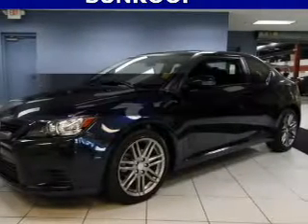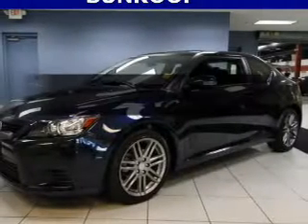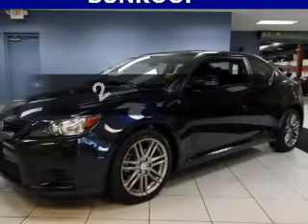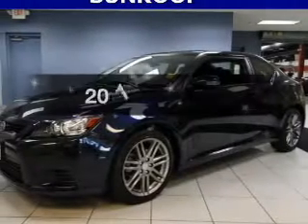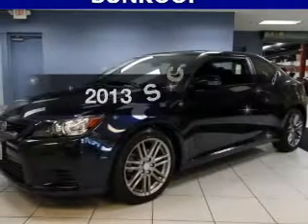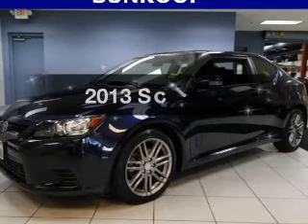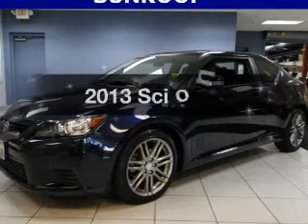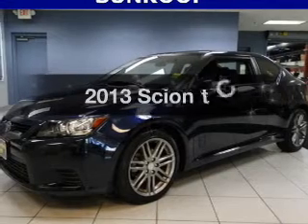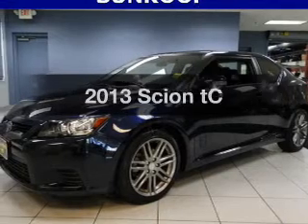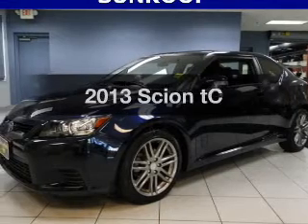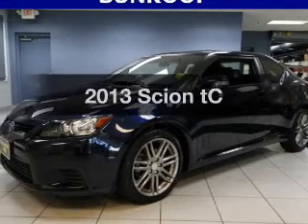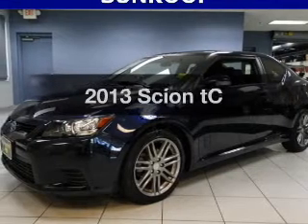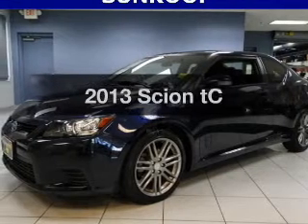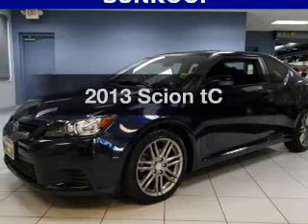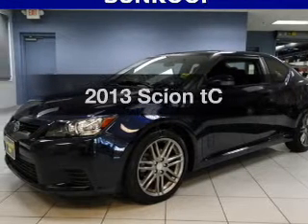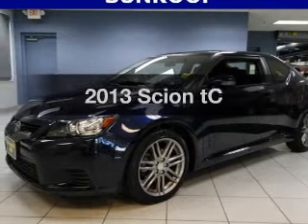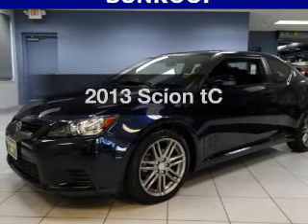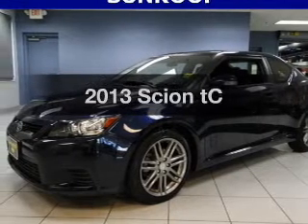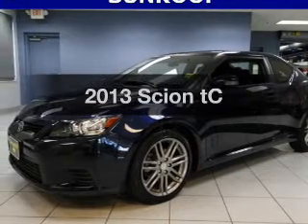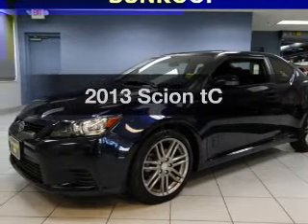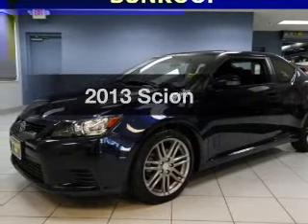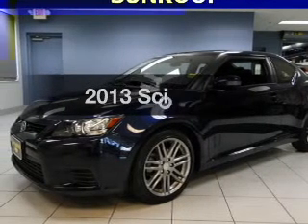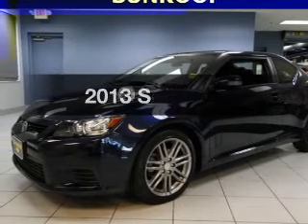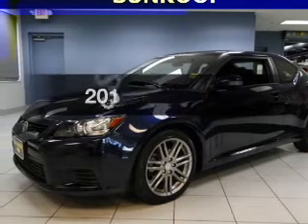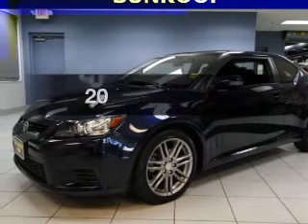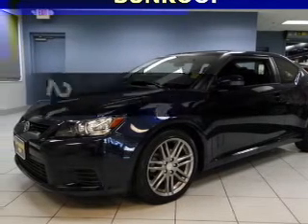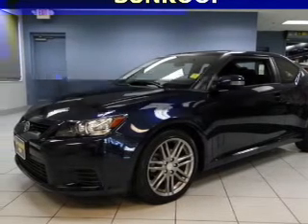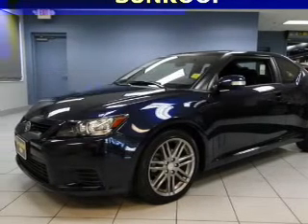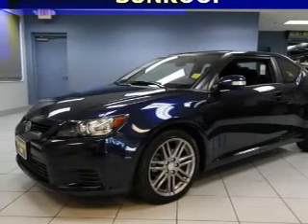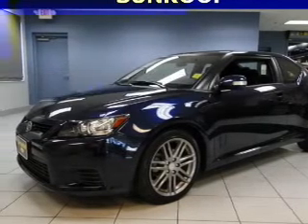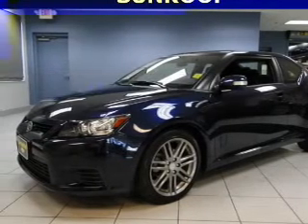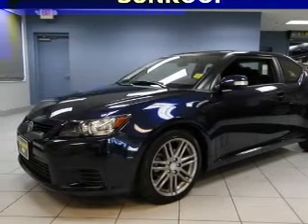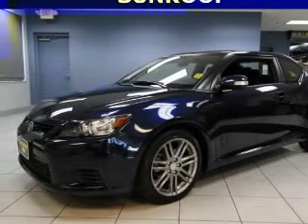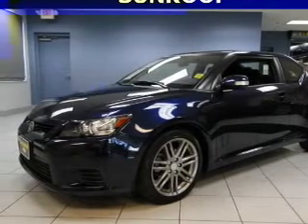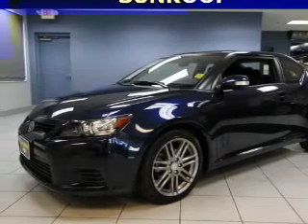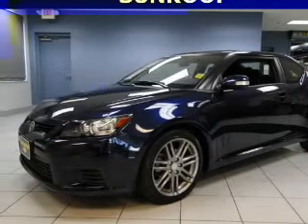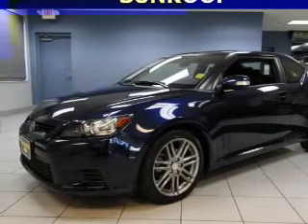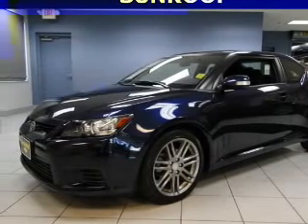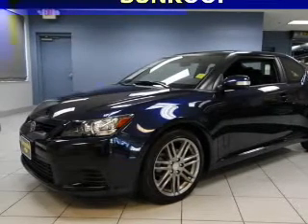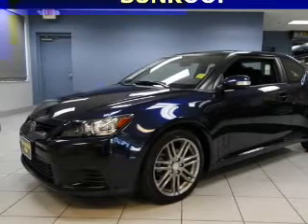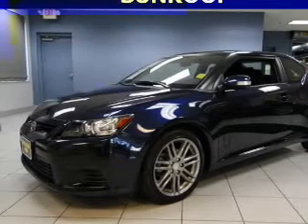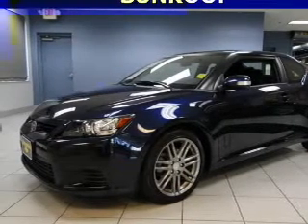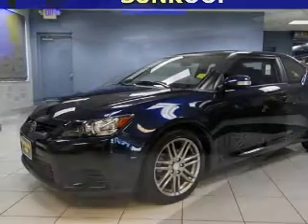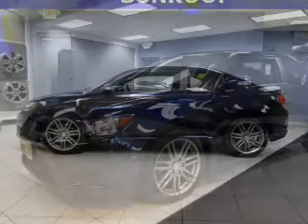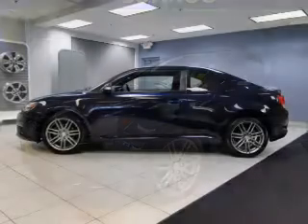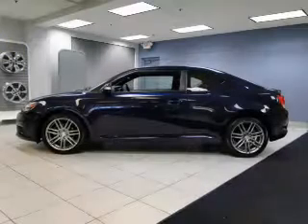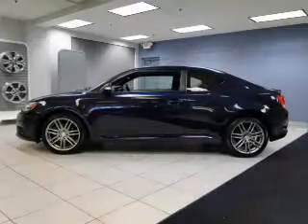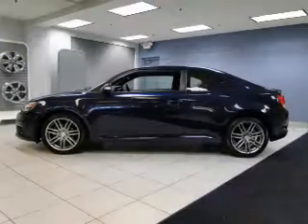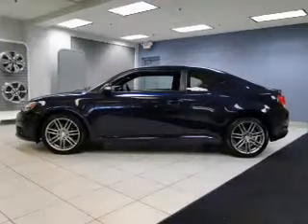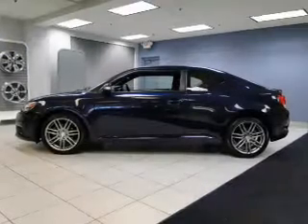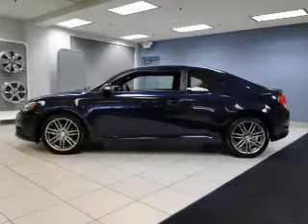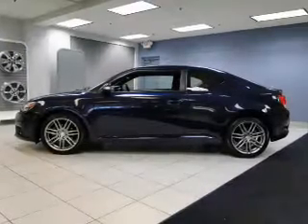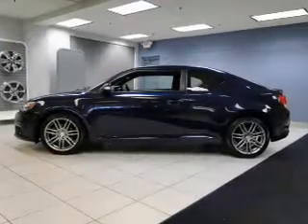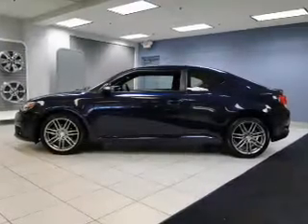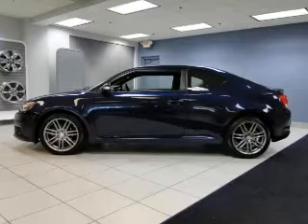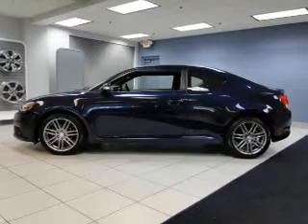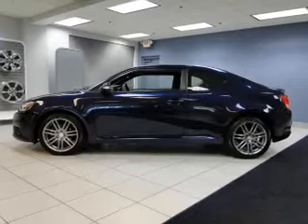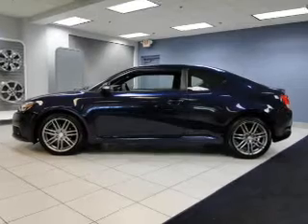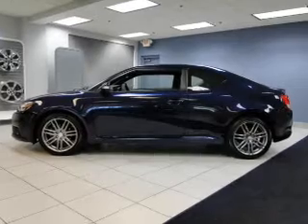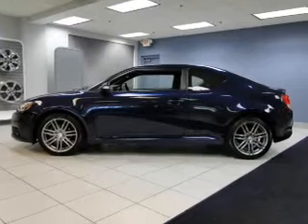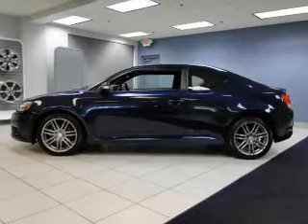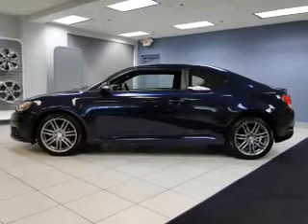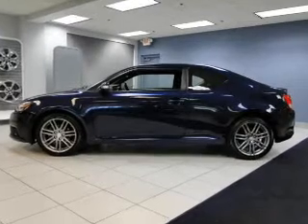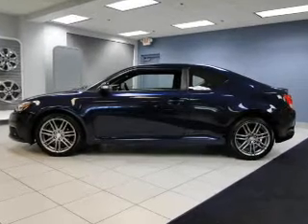Imagine yourself in this 2013 Scion TC. Everything you need under one roof with this great vehicle.